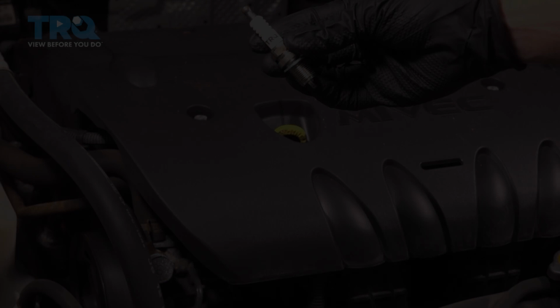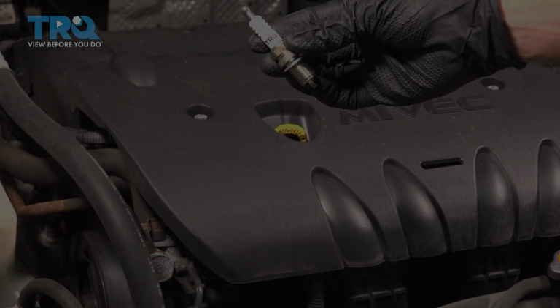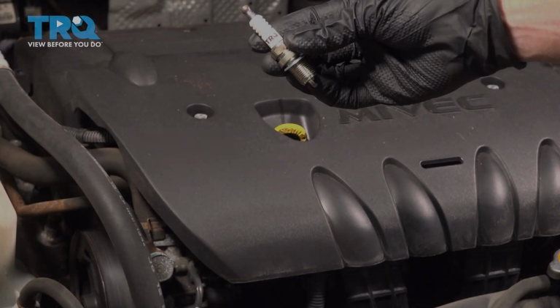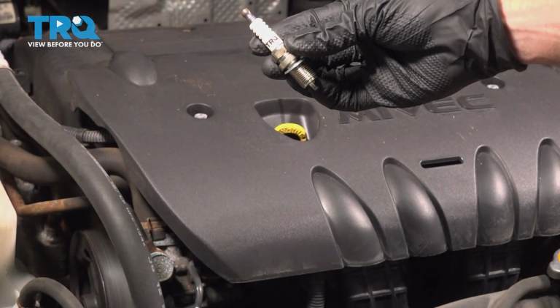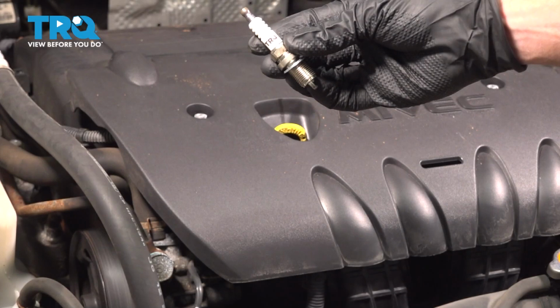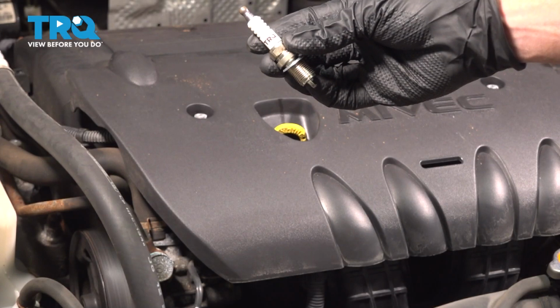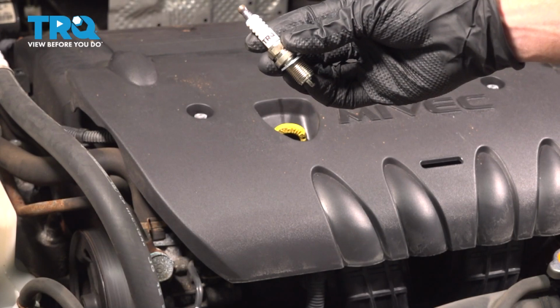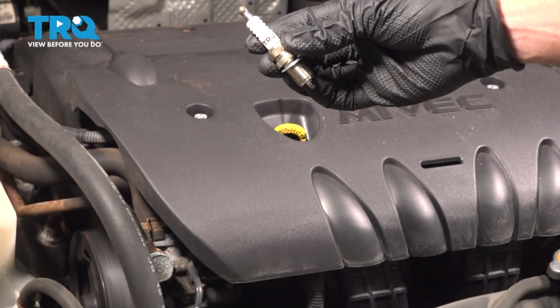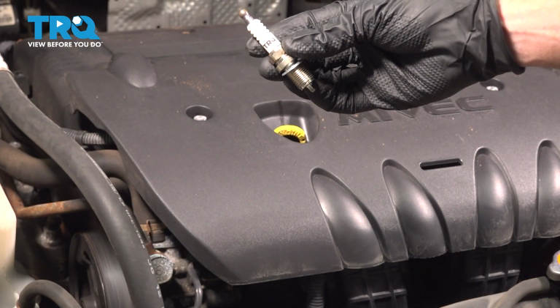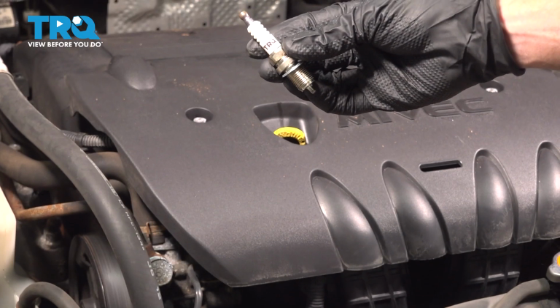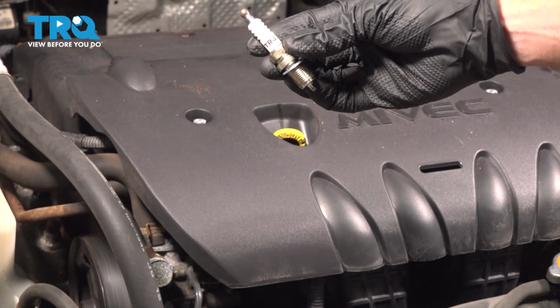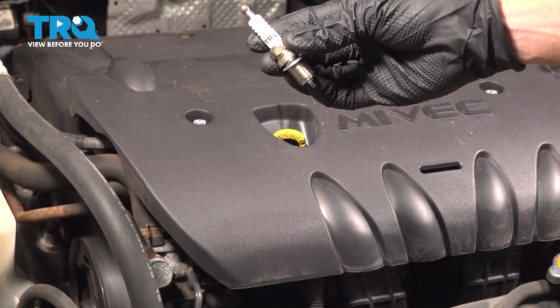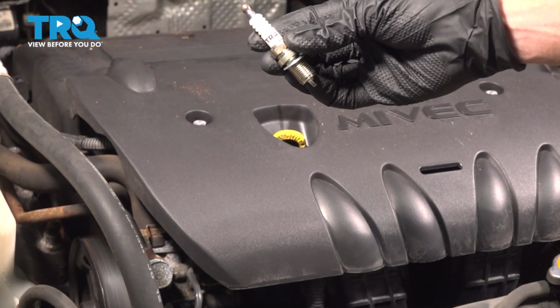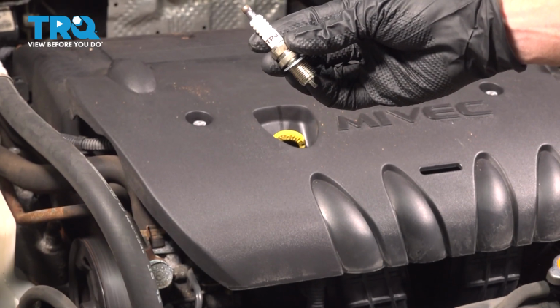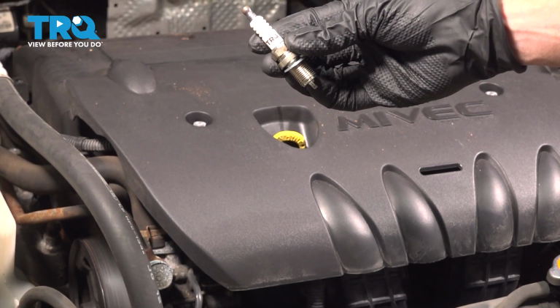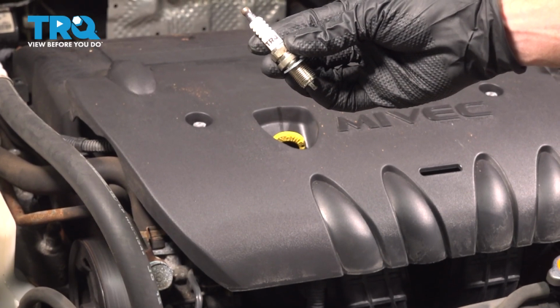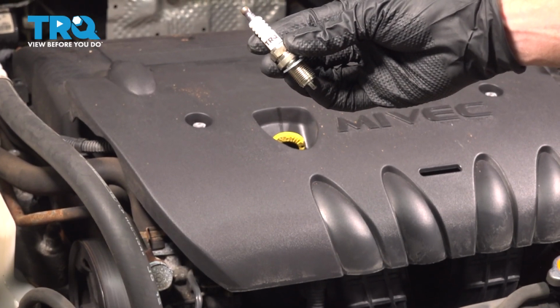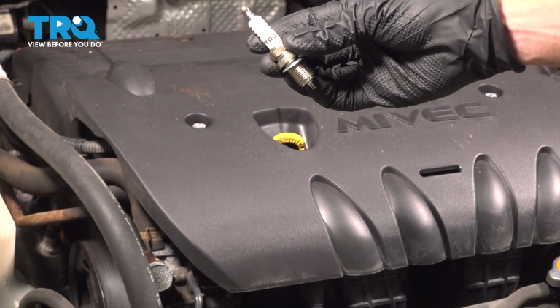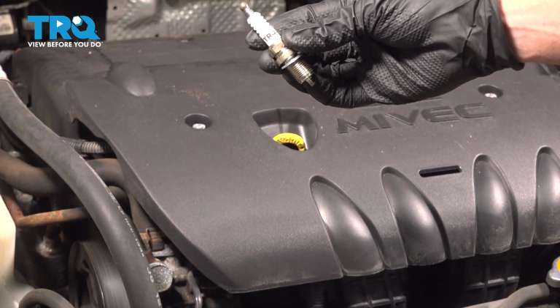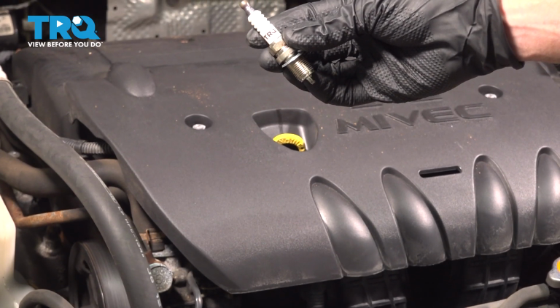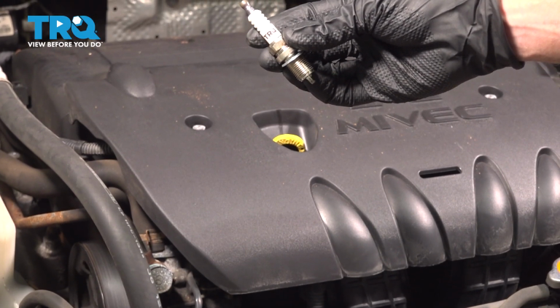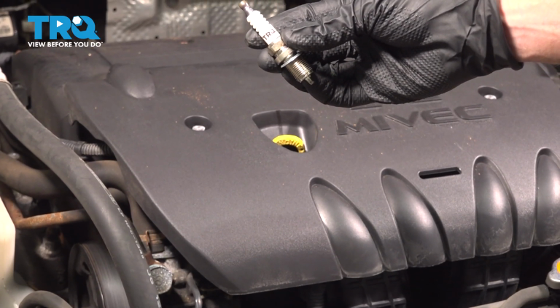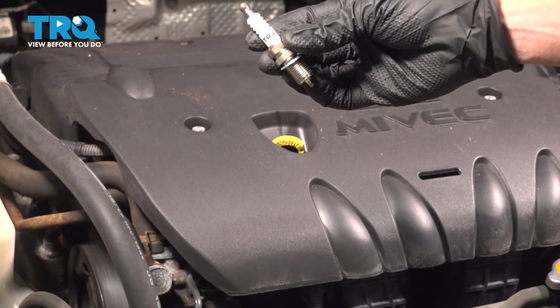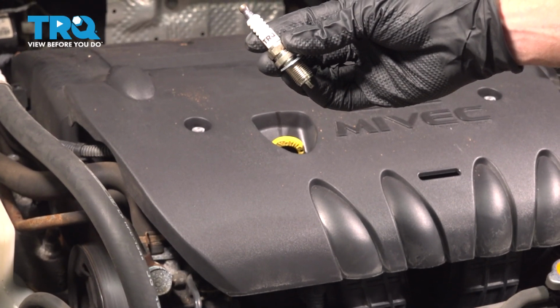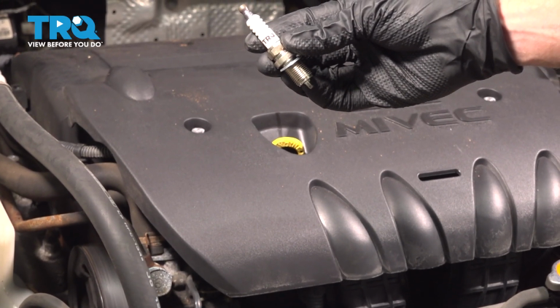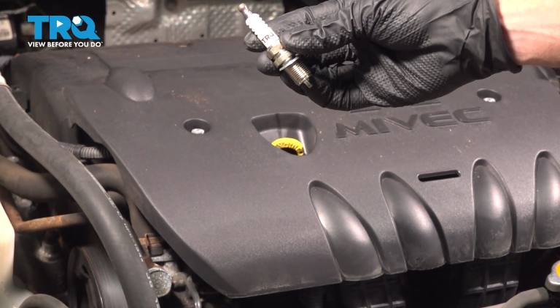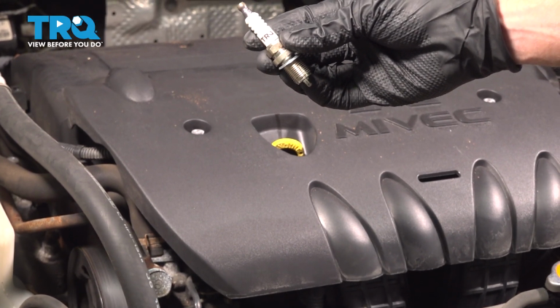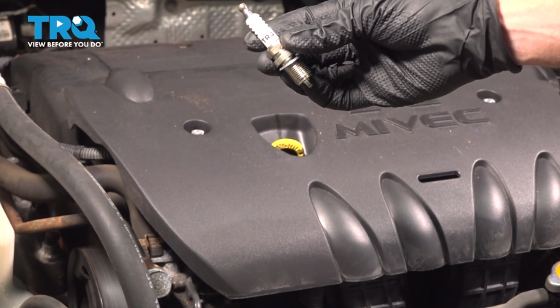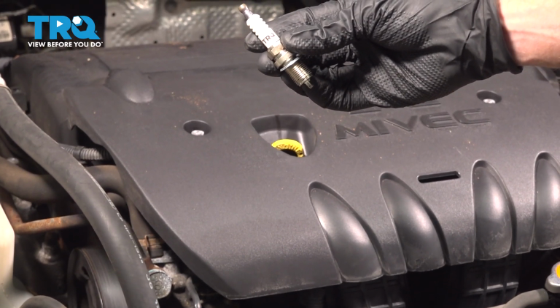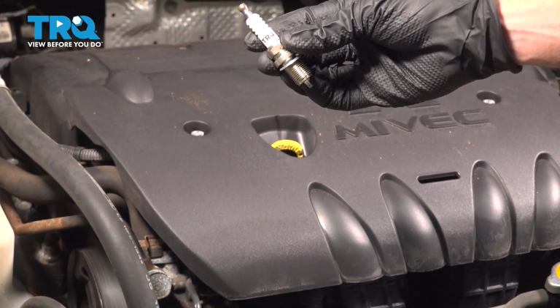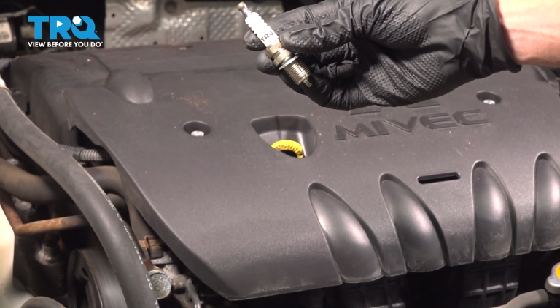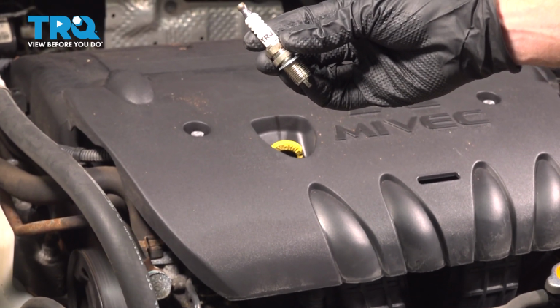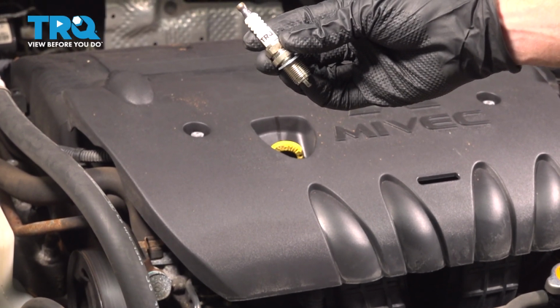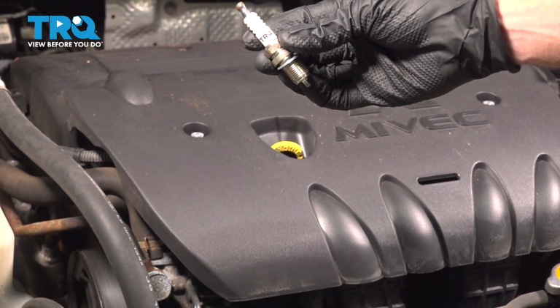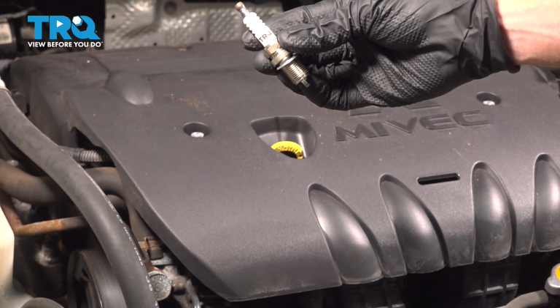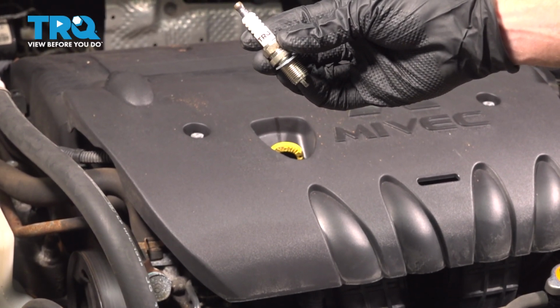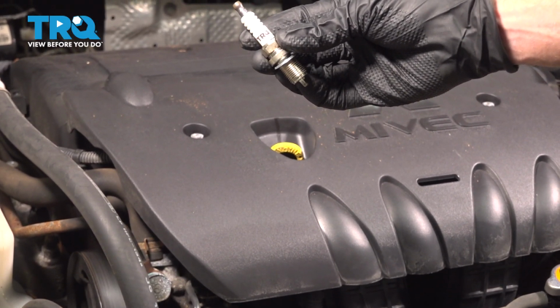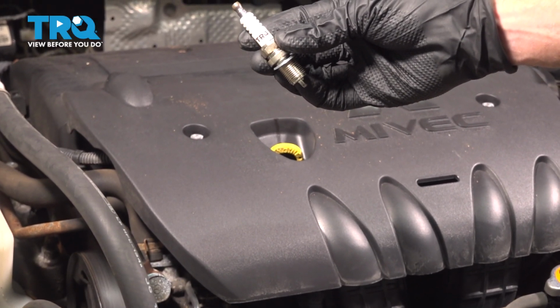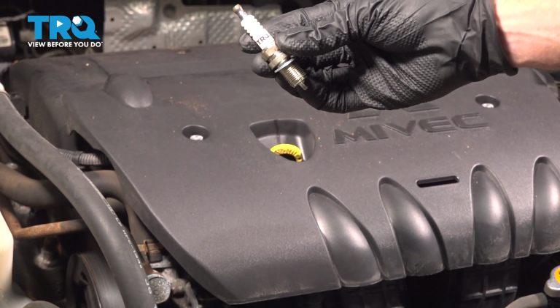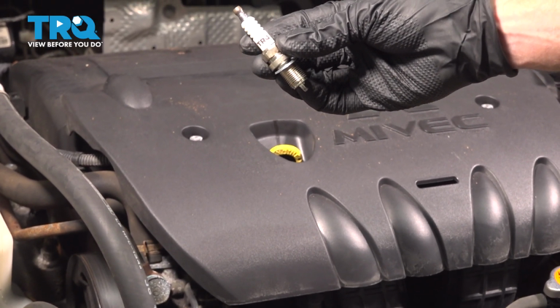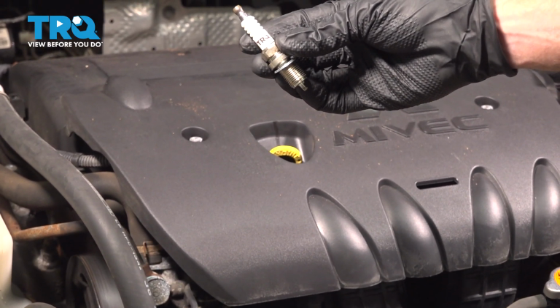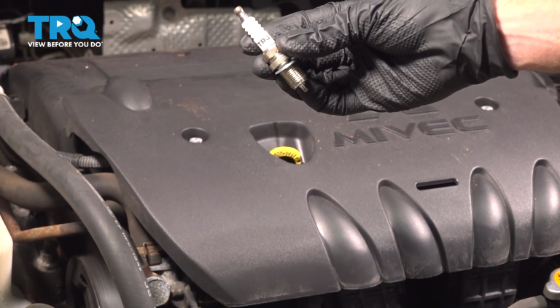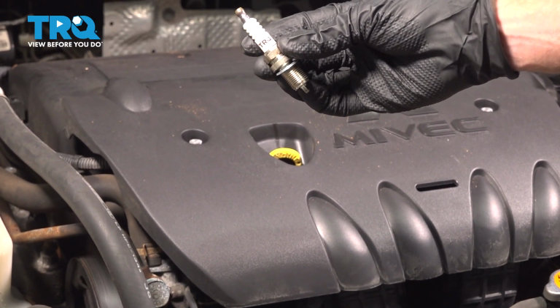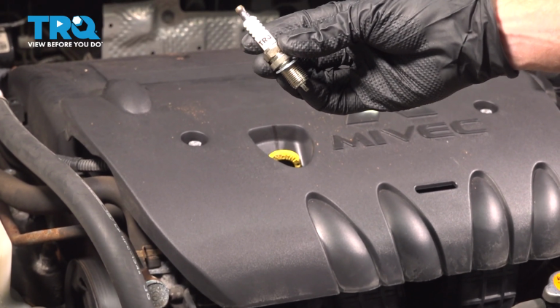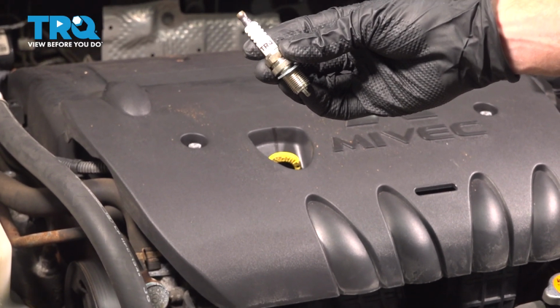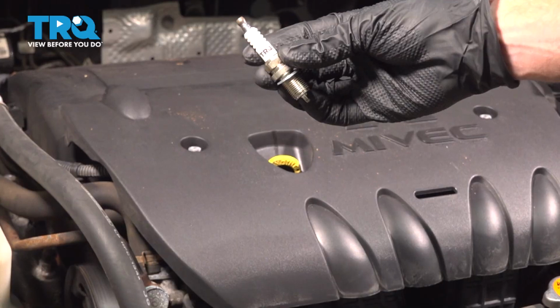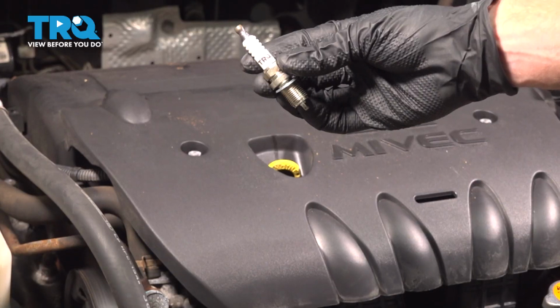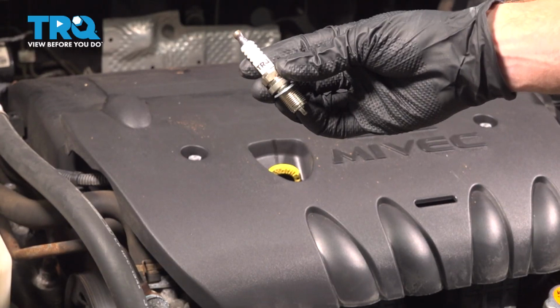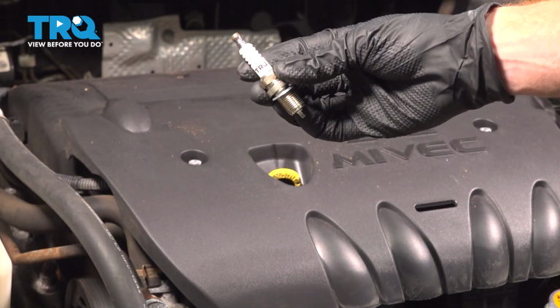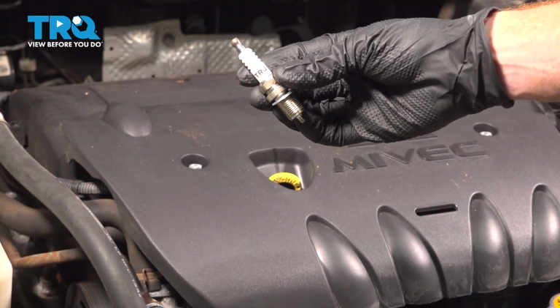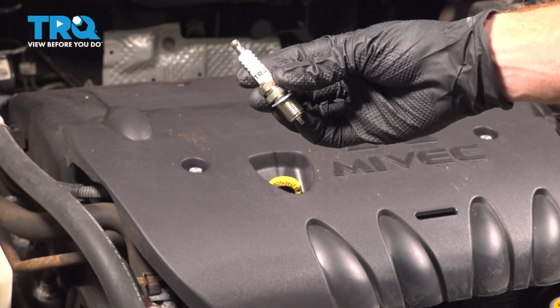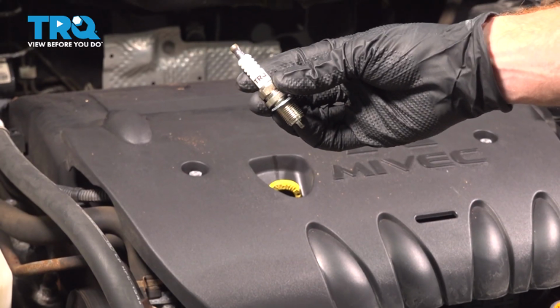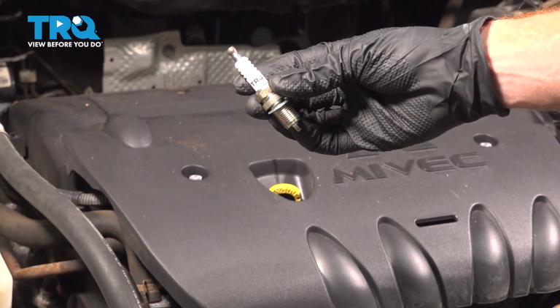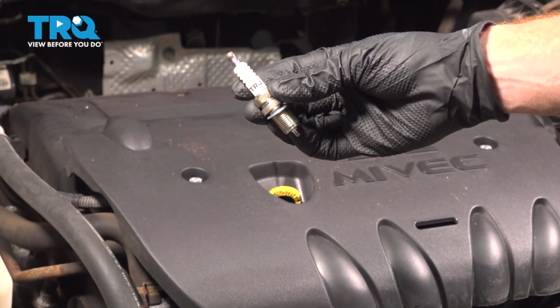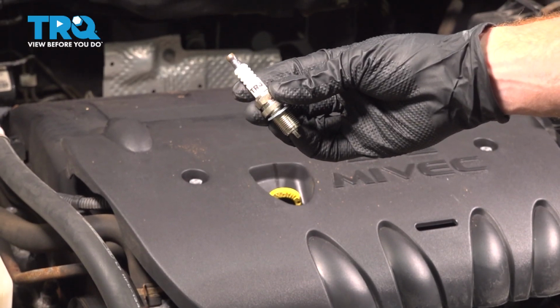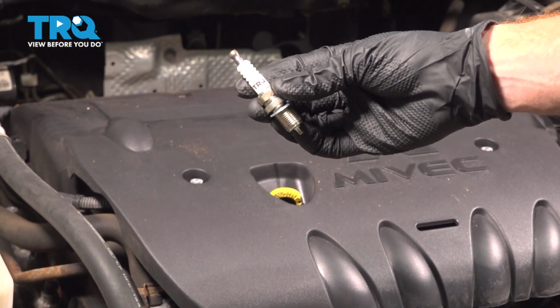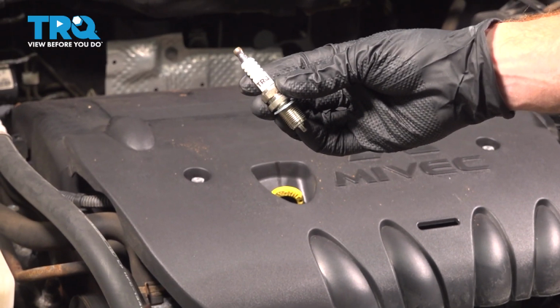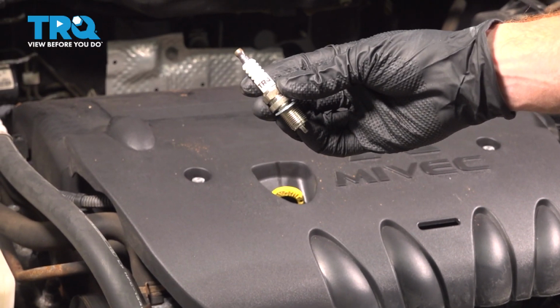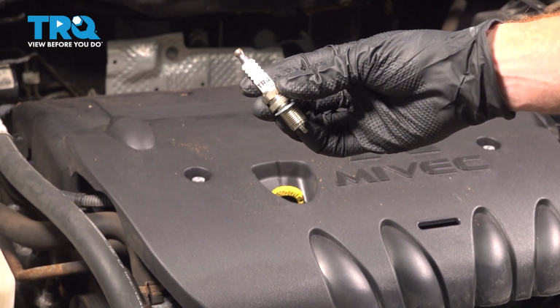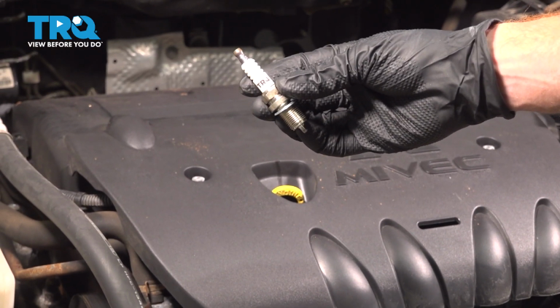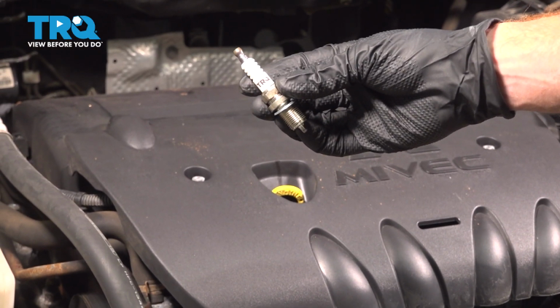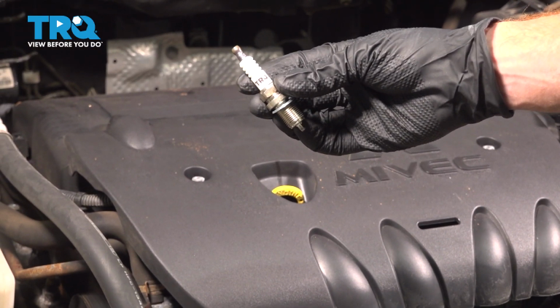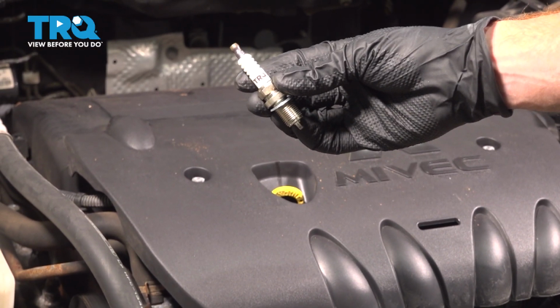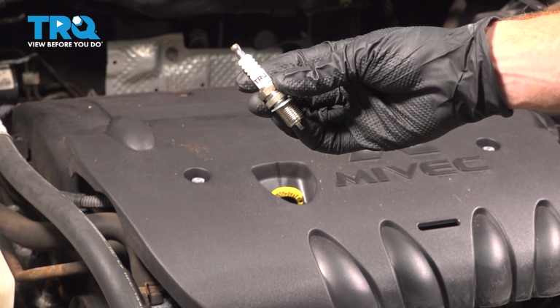This video will show you how to replace the spark plugs on a Mitsubishi Lancer with a 2.4 liter engine. You'll have four of these going across the top of your engine.